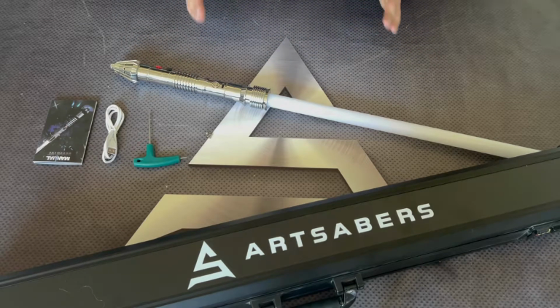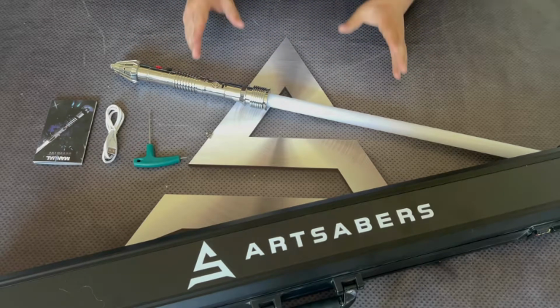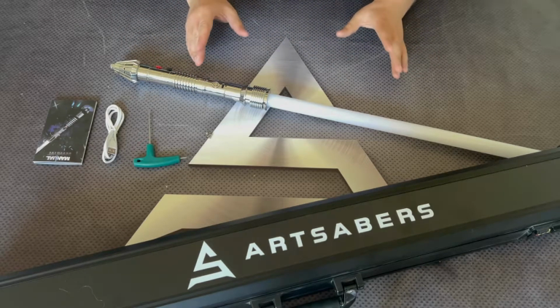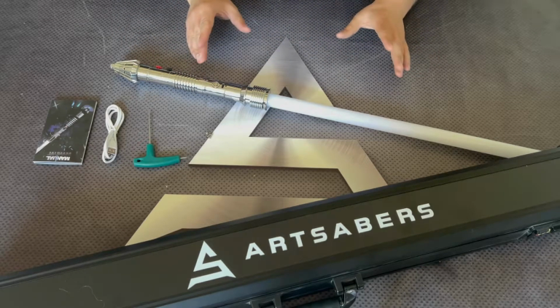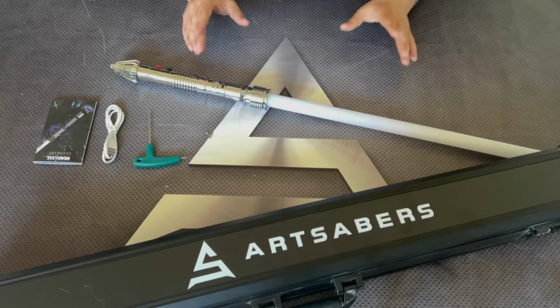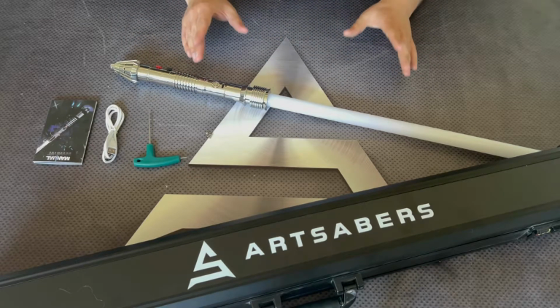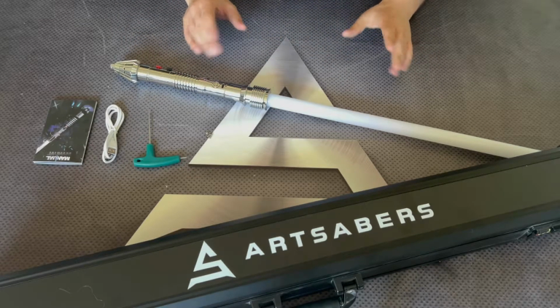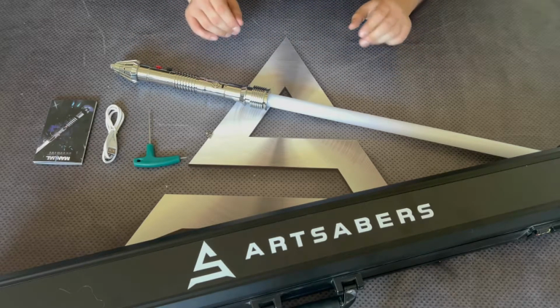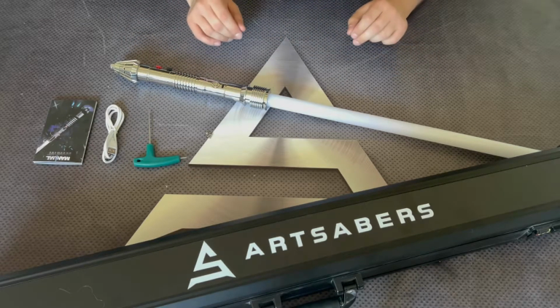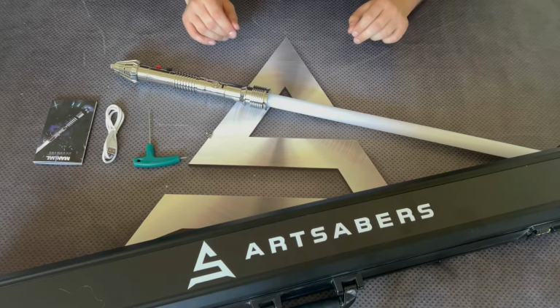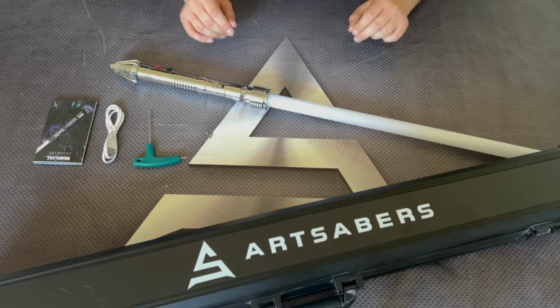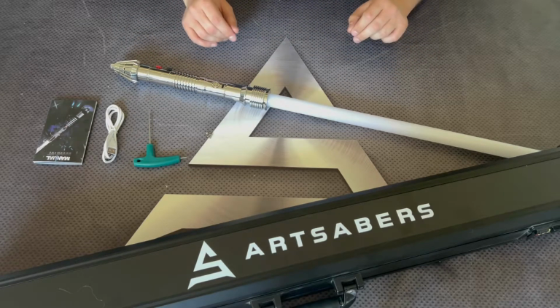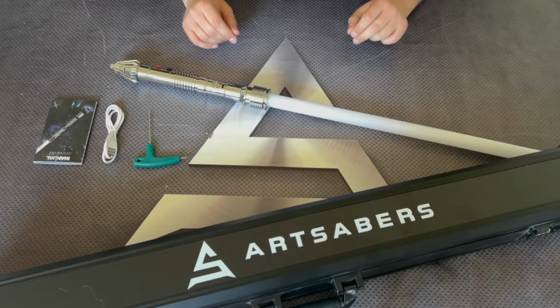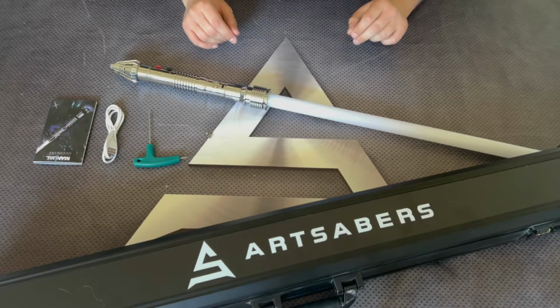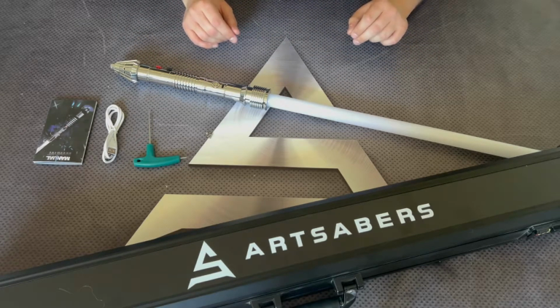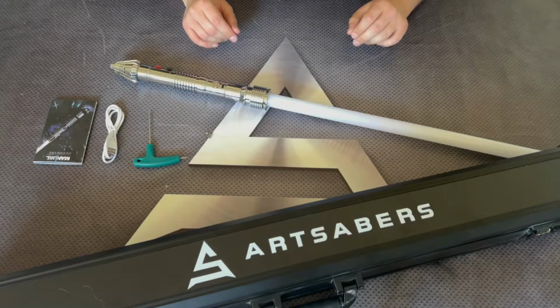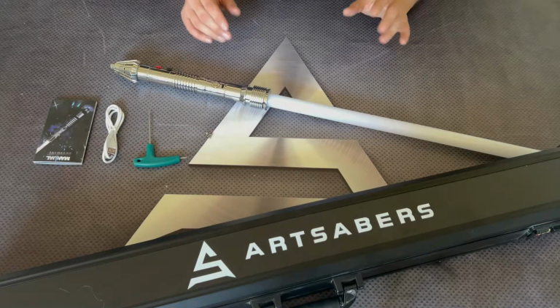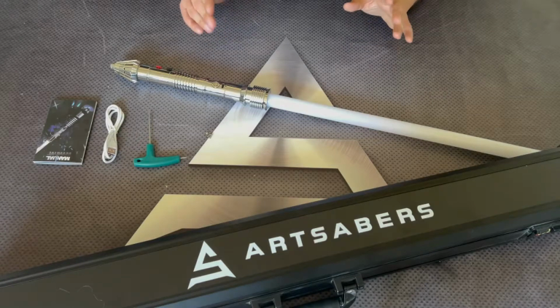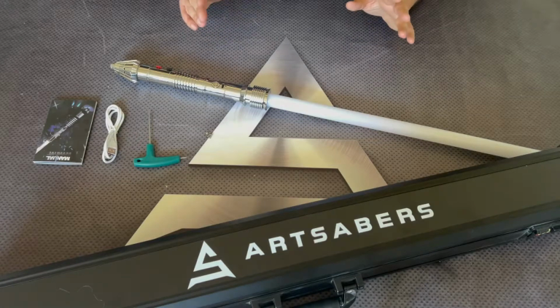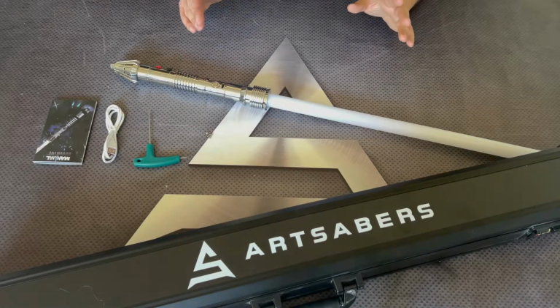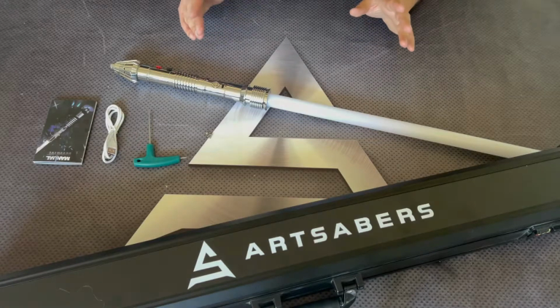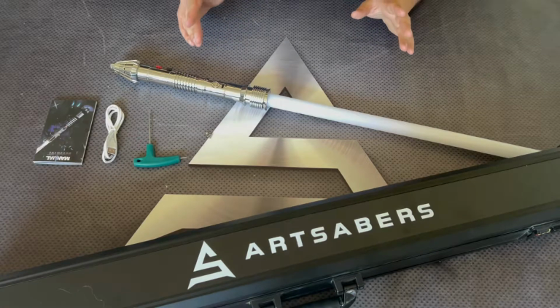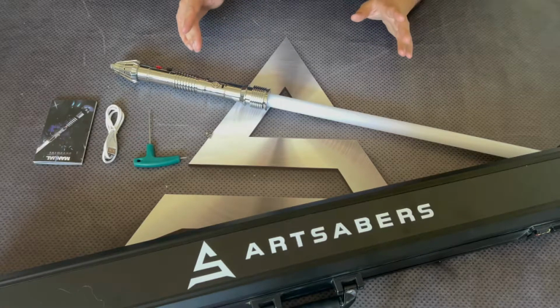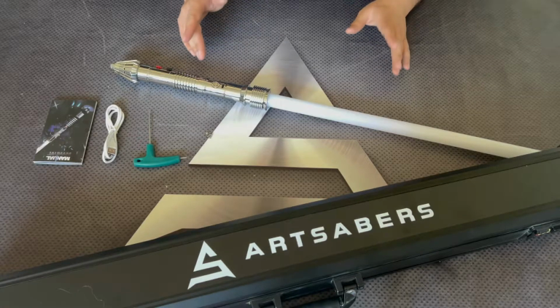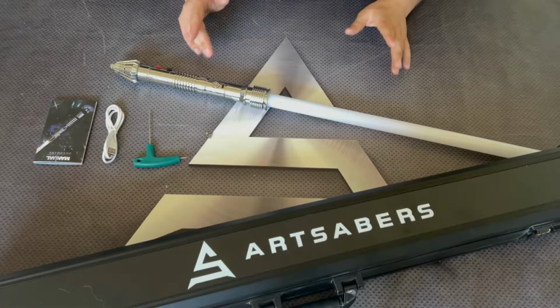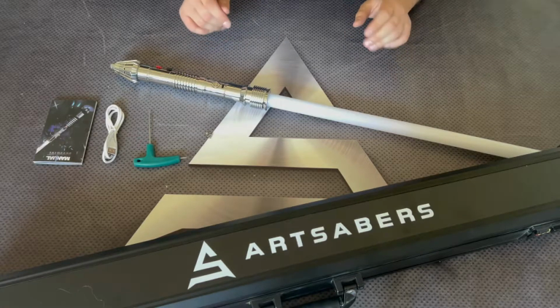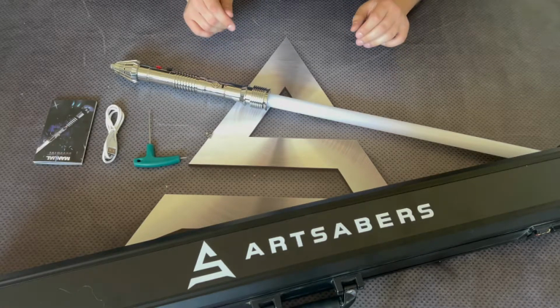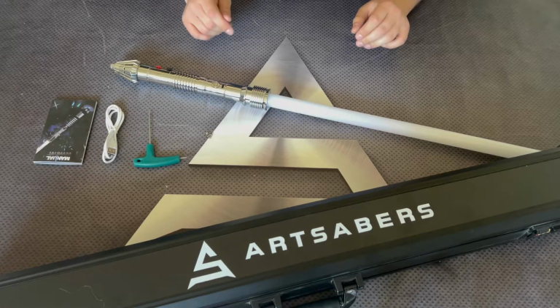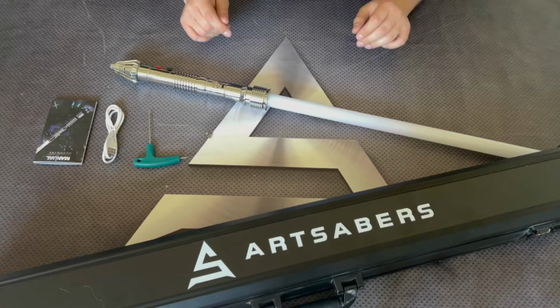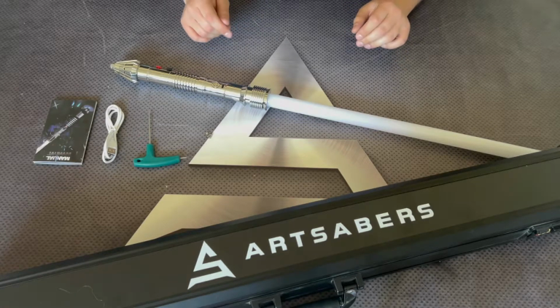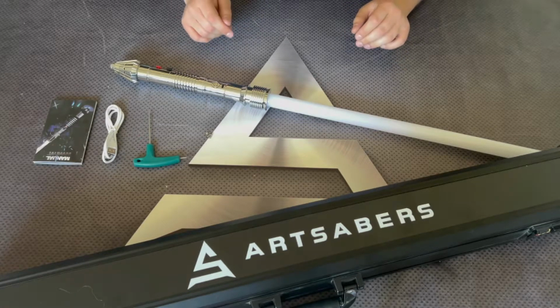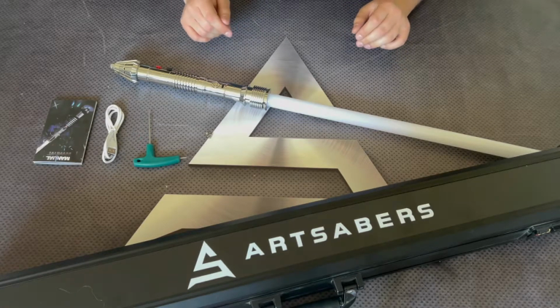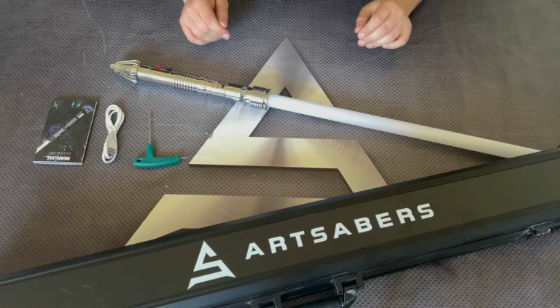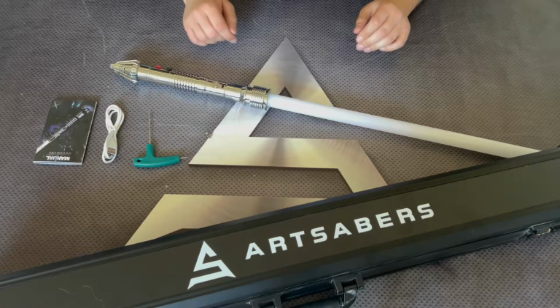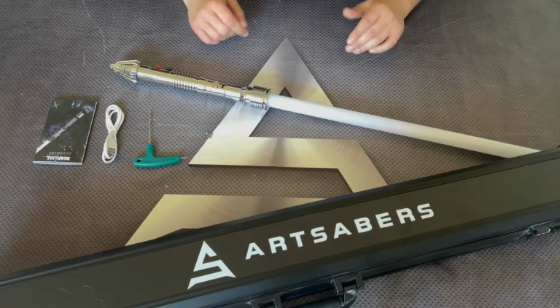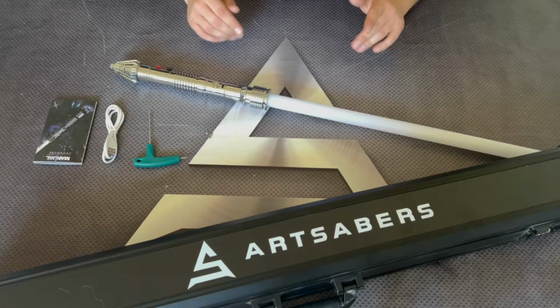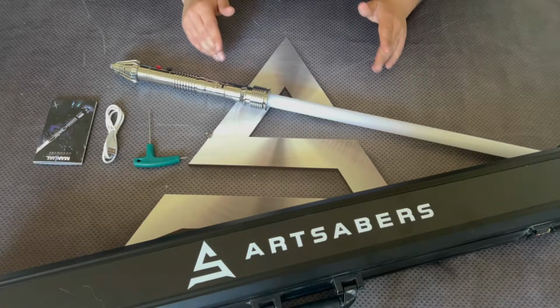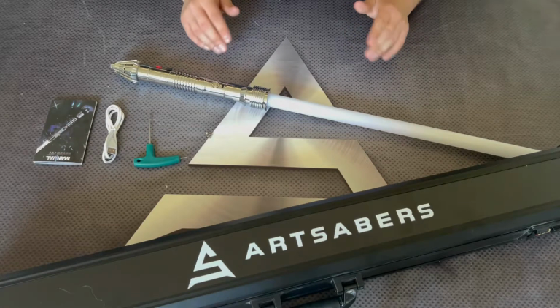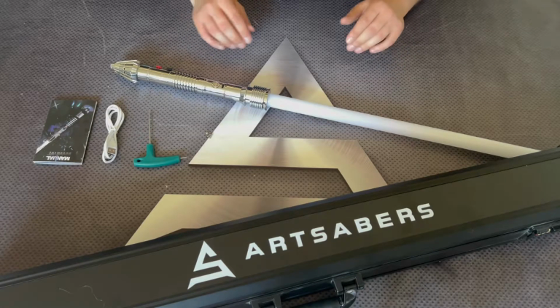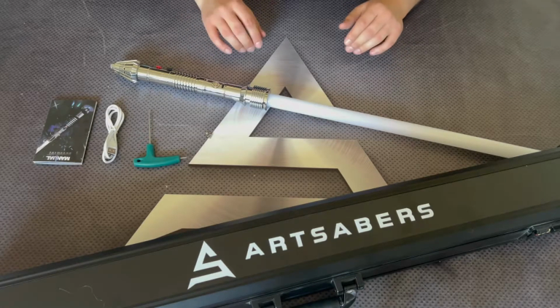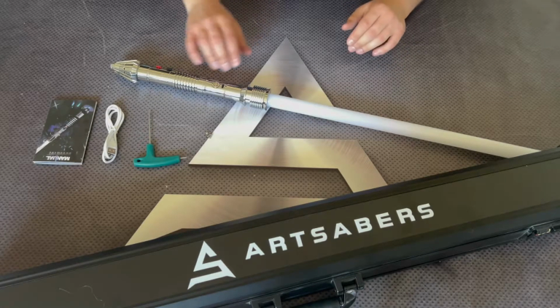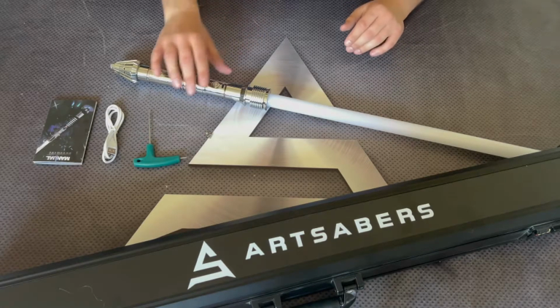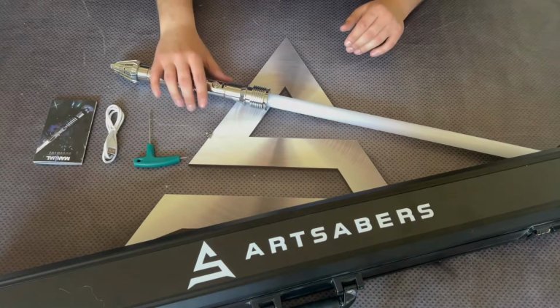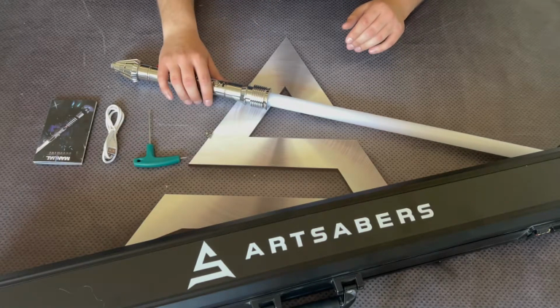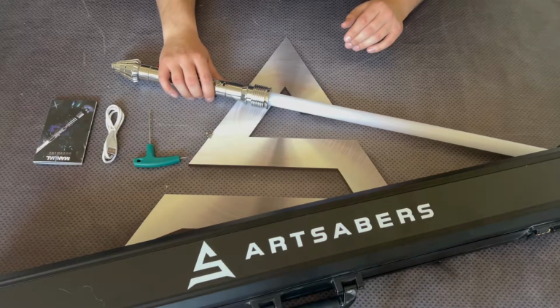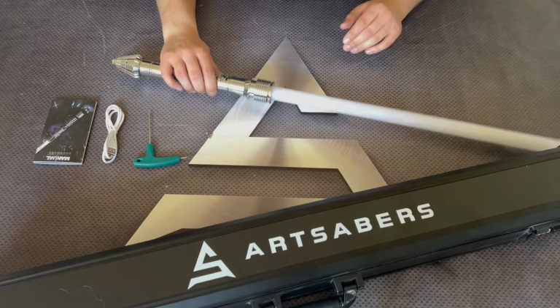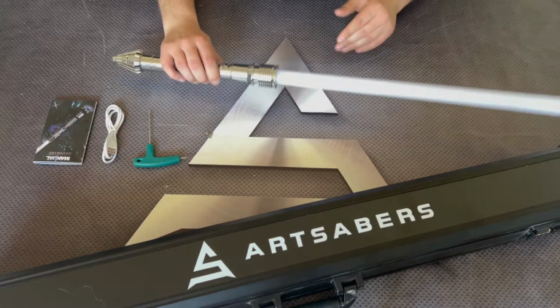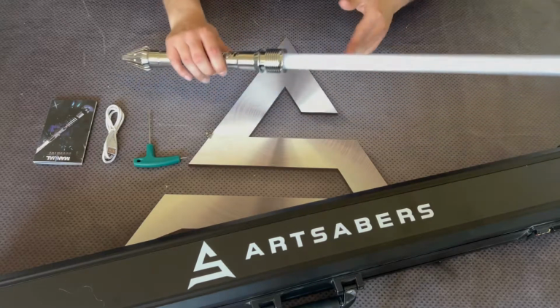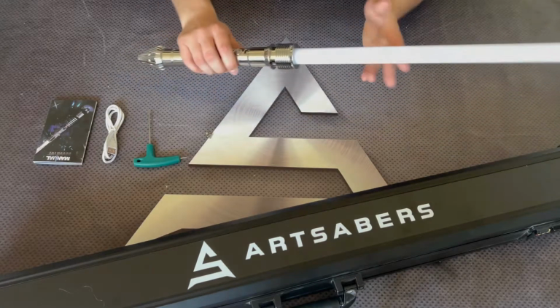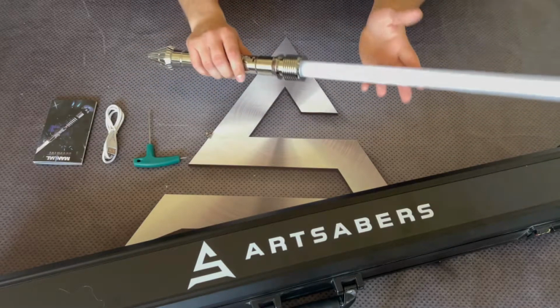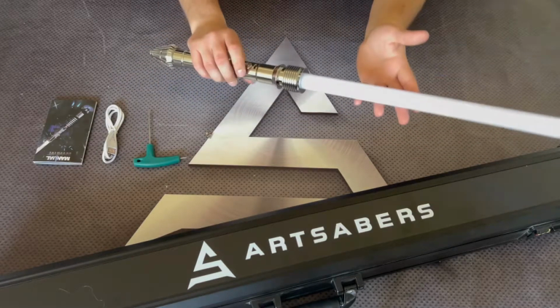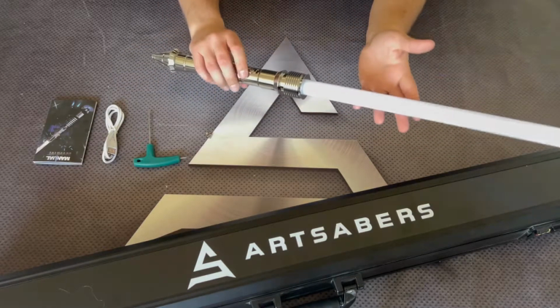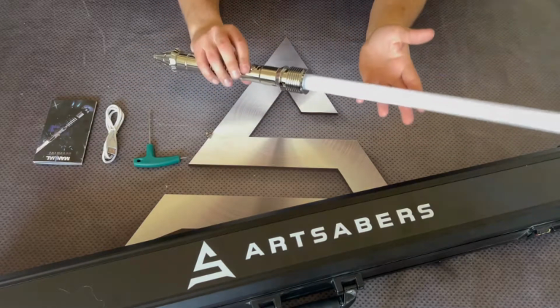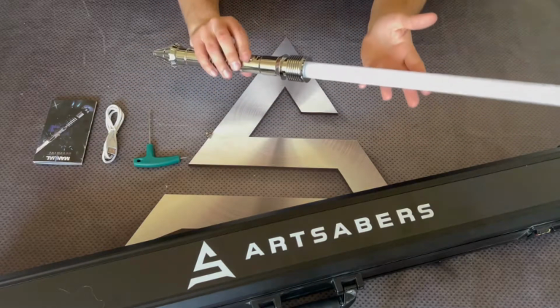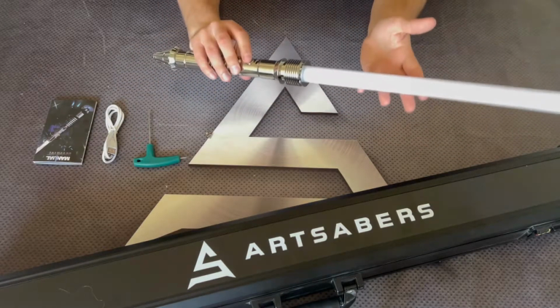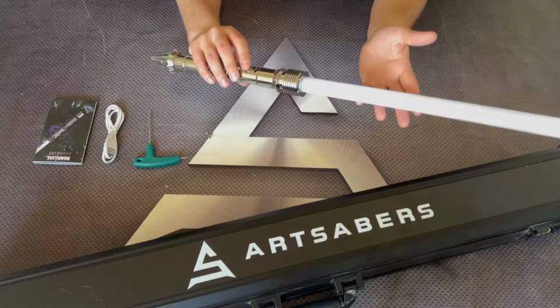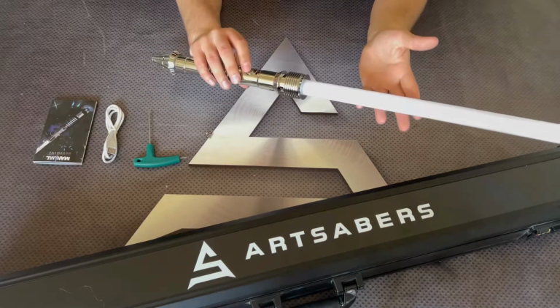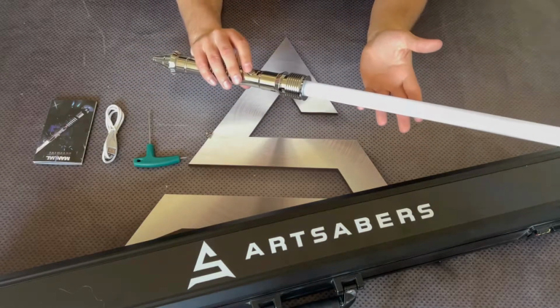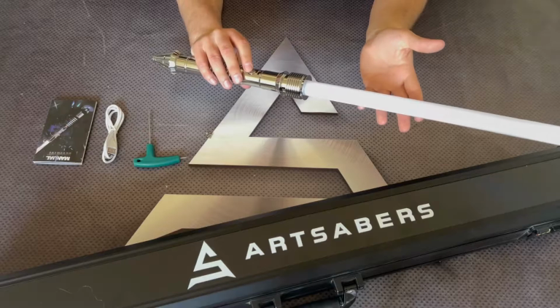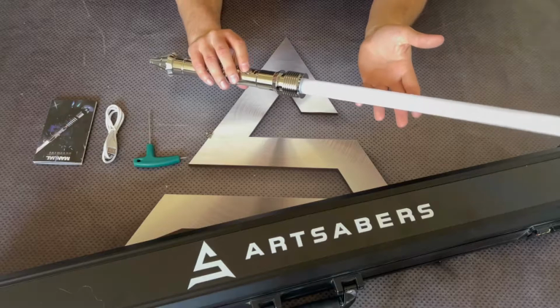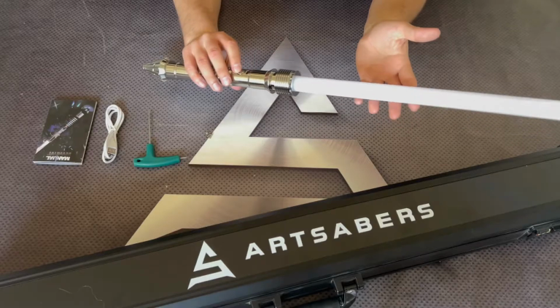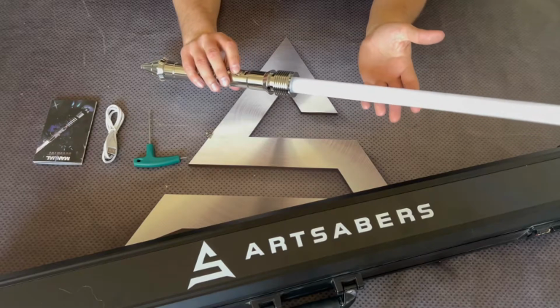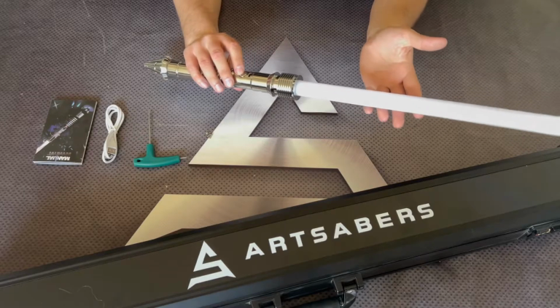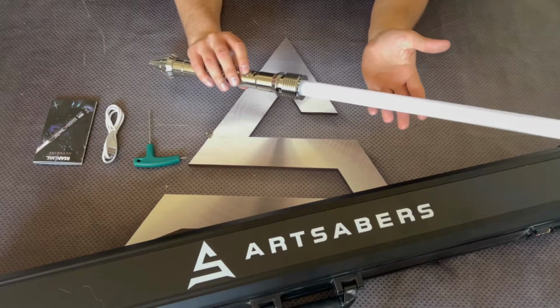Through the first part of the video we can go through all the features while the Saber is turned off. To power it on, hold down the button for a moment.